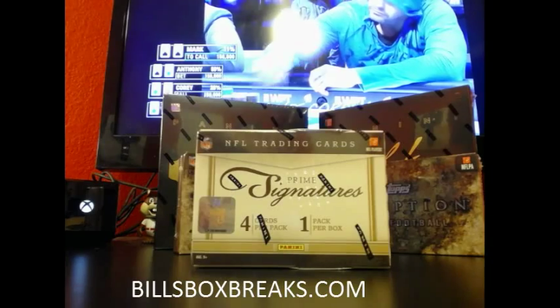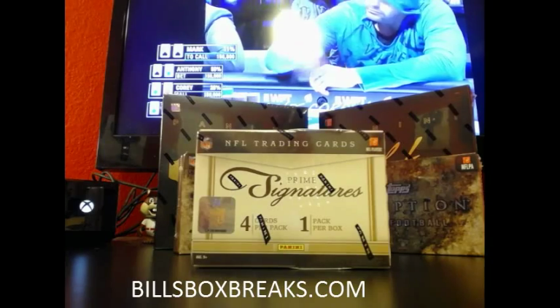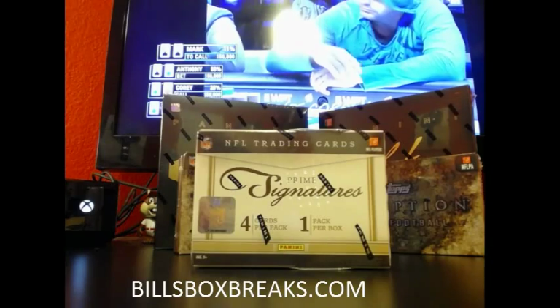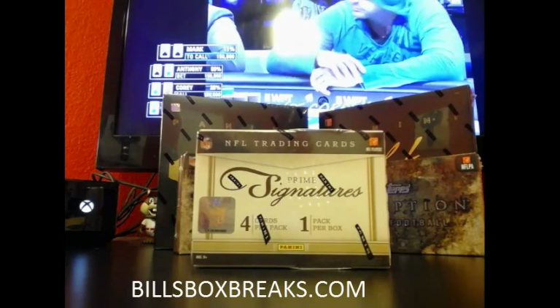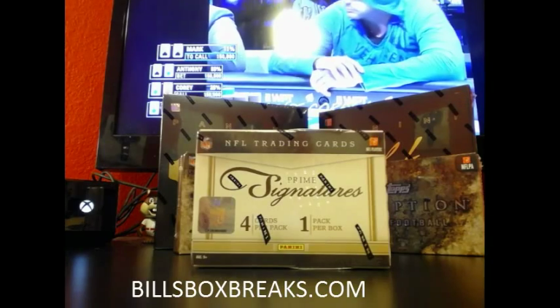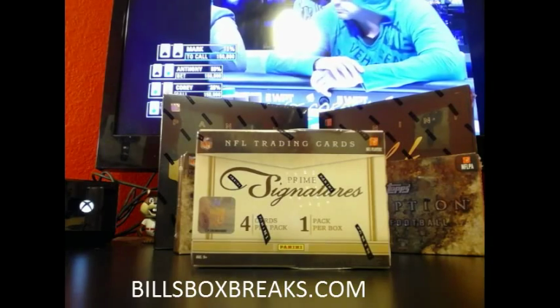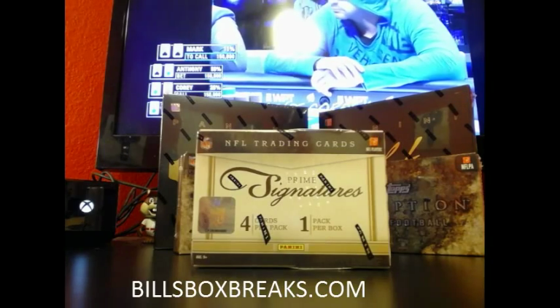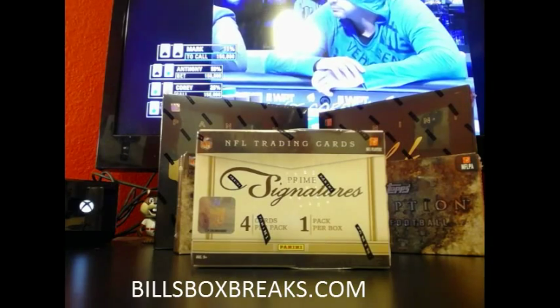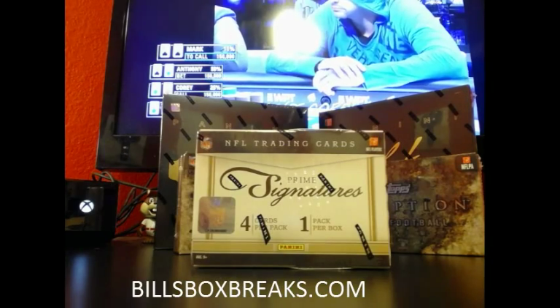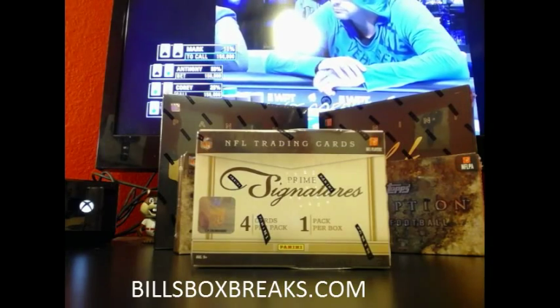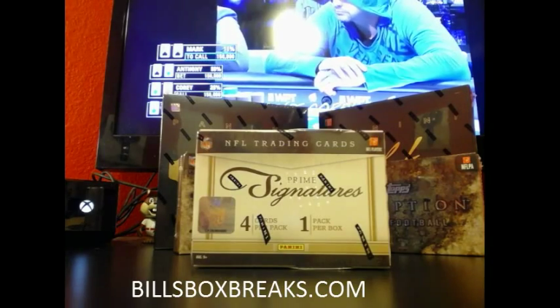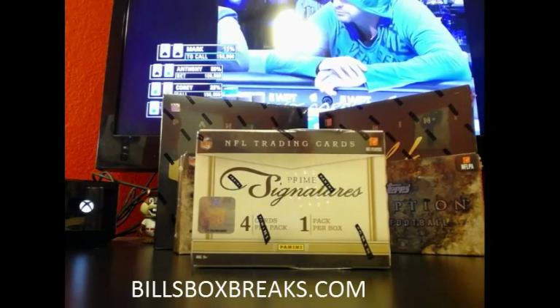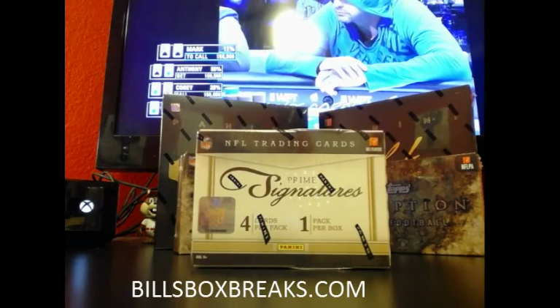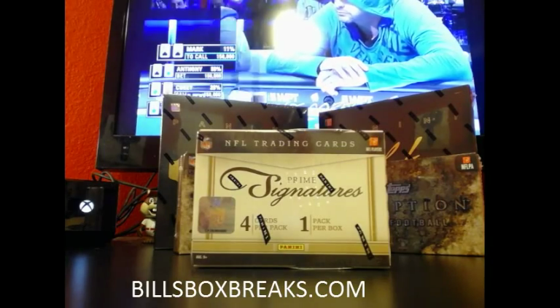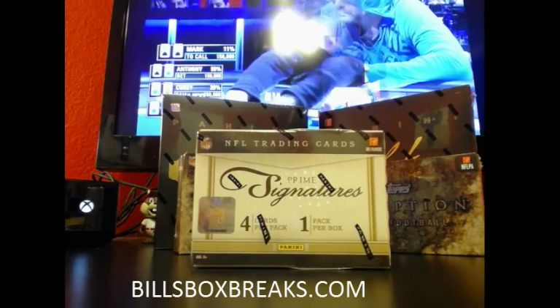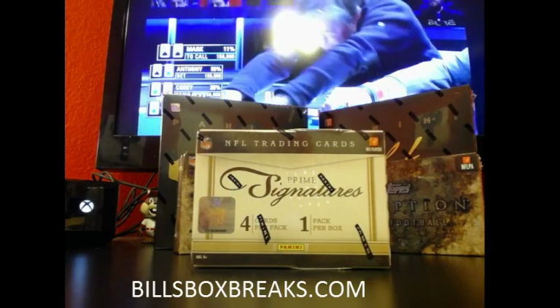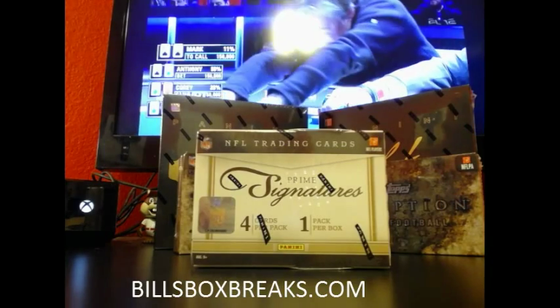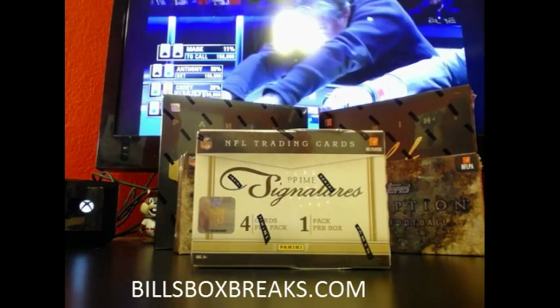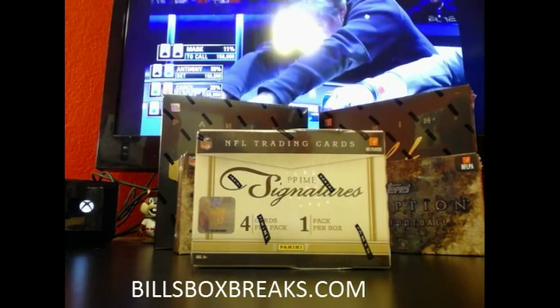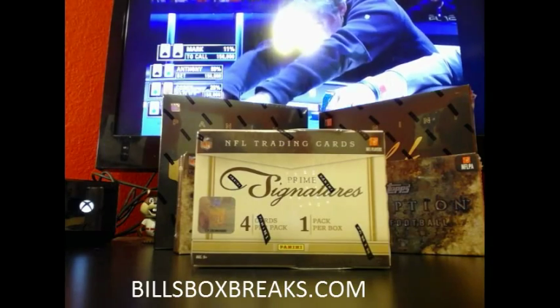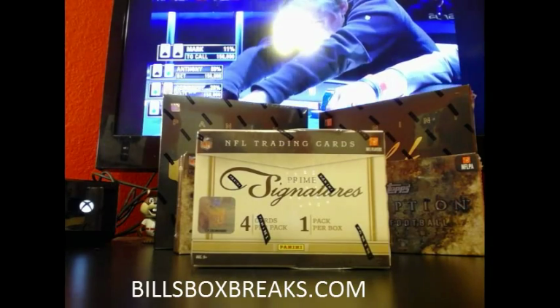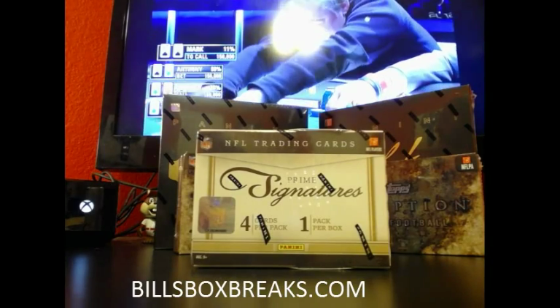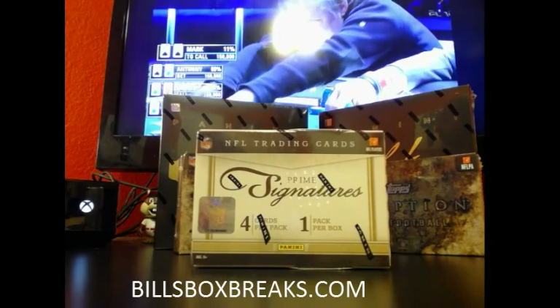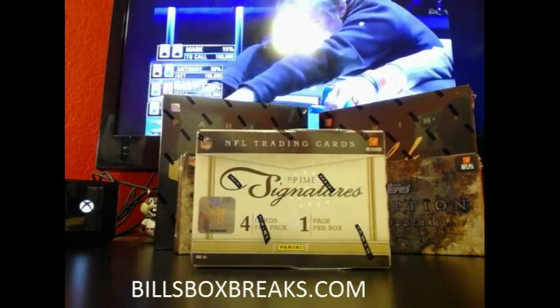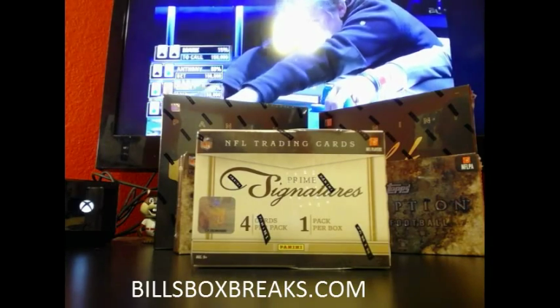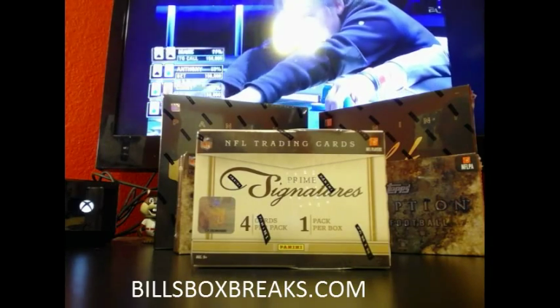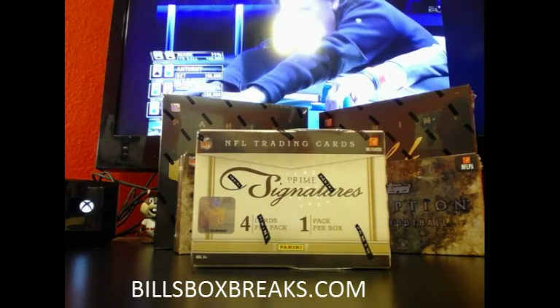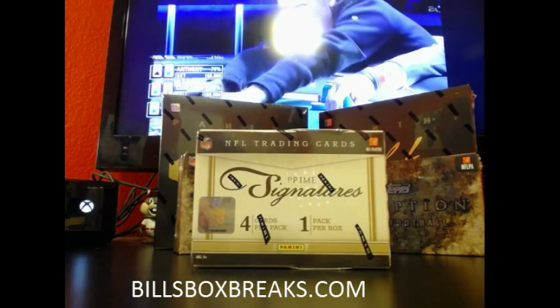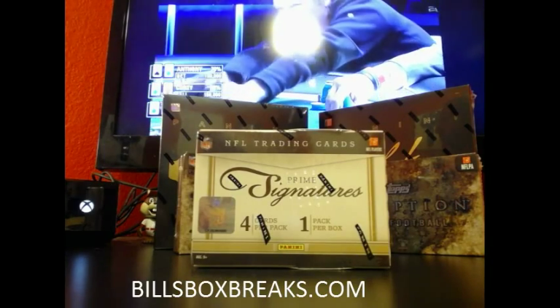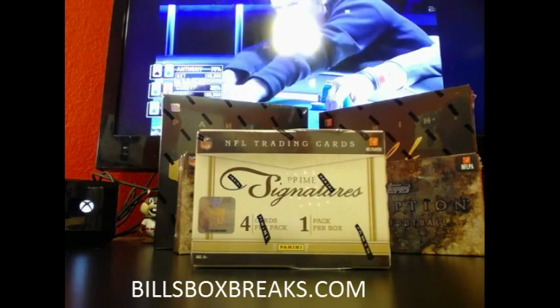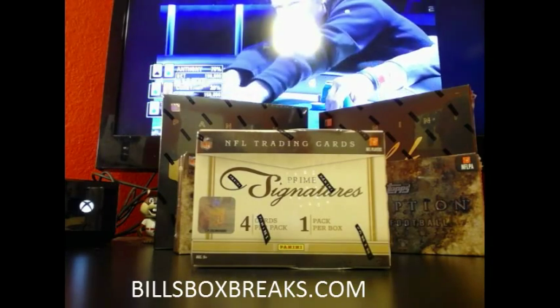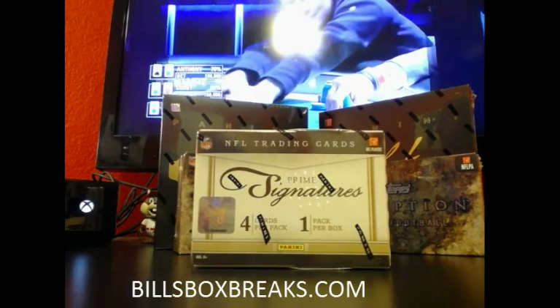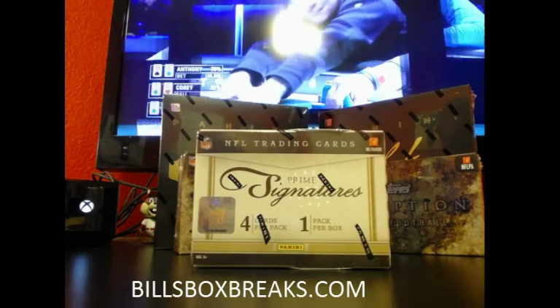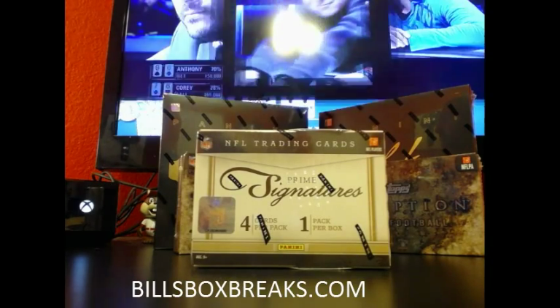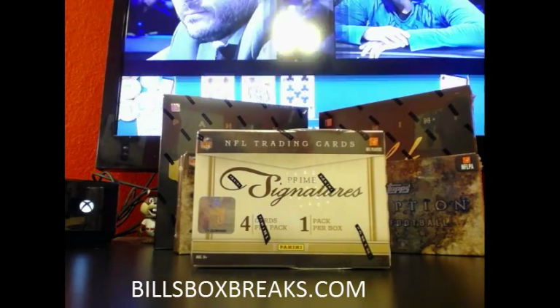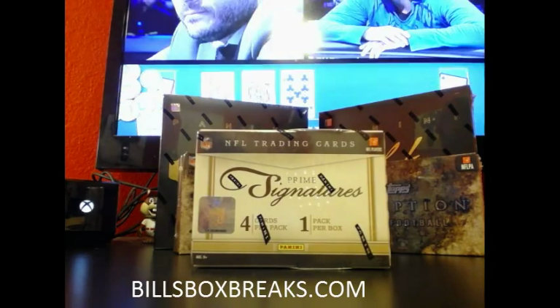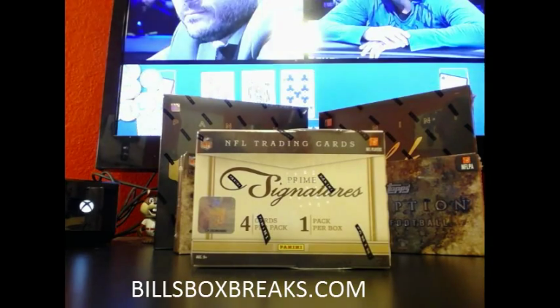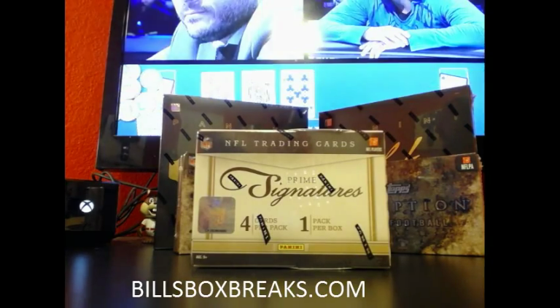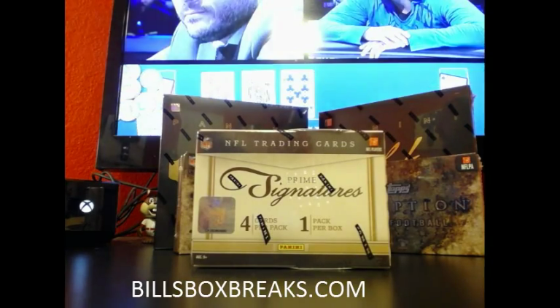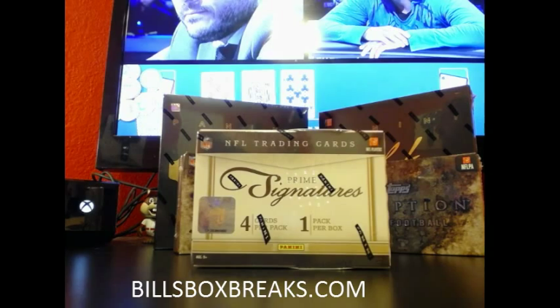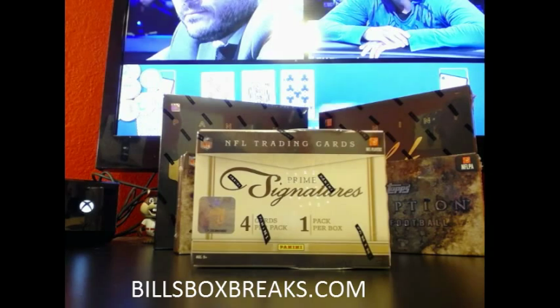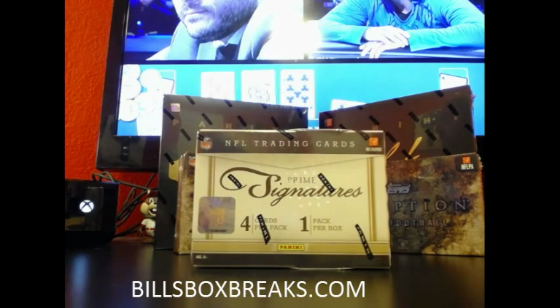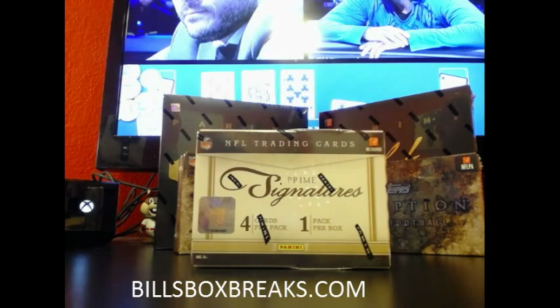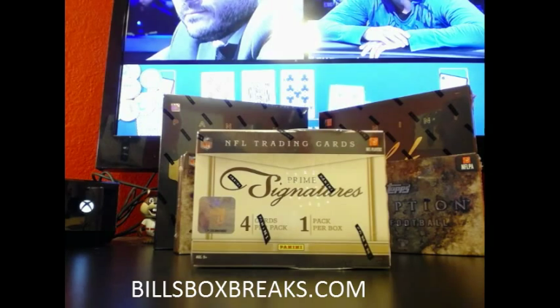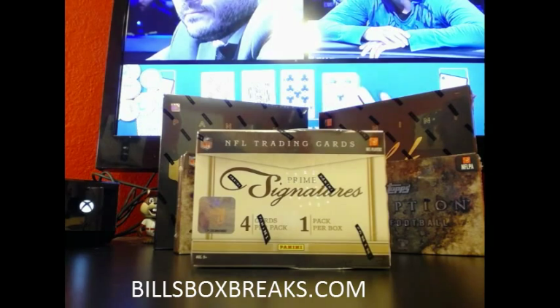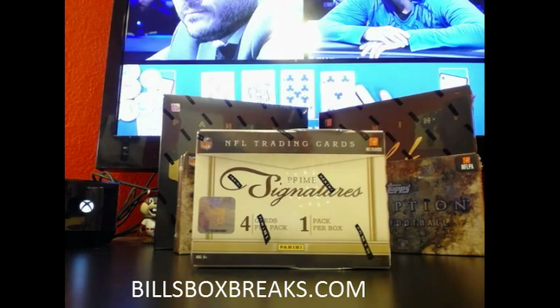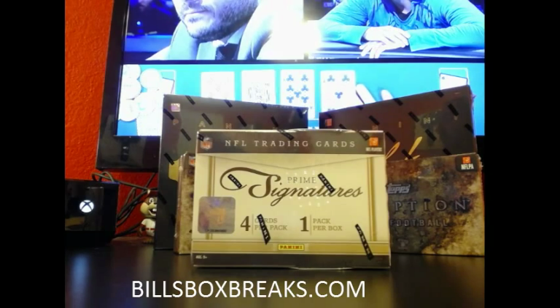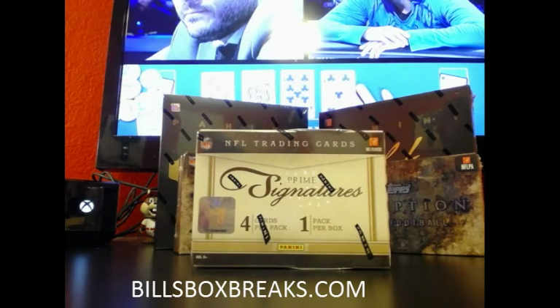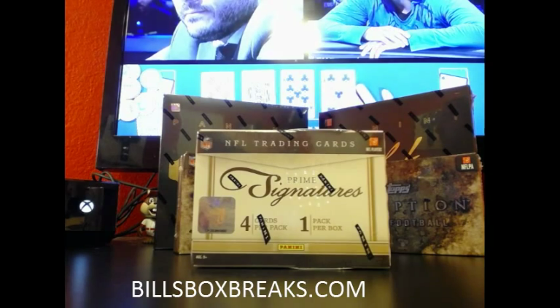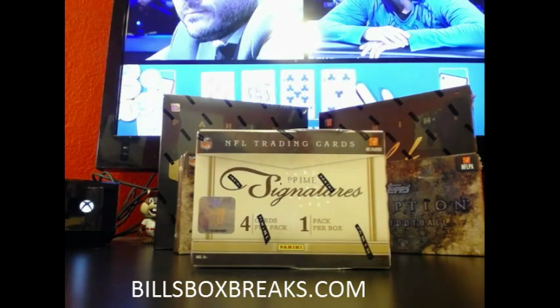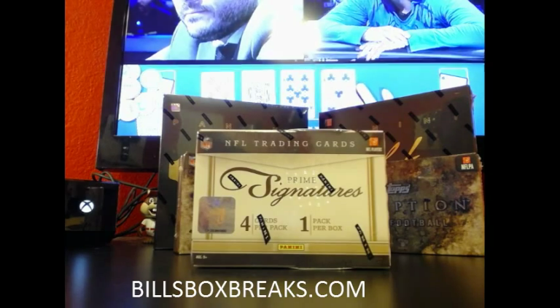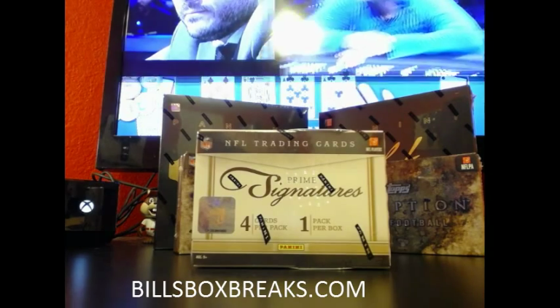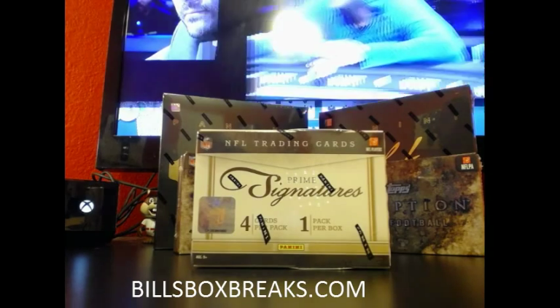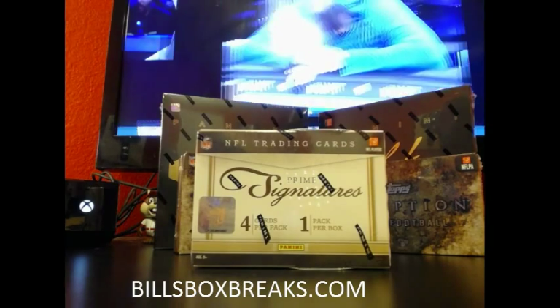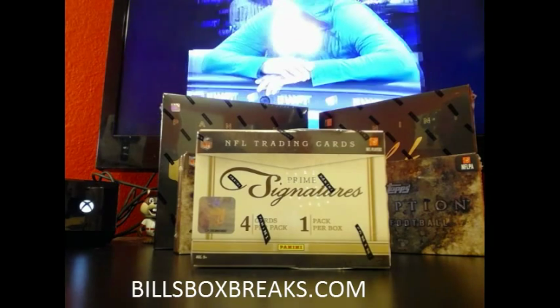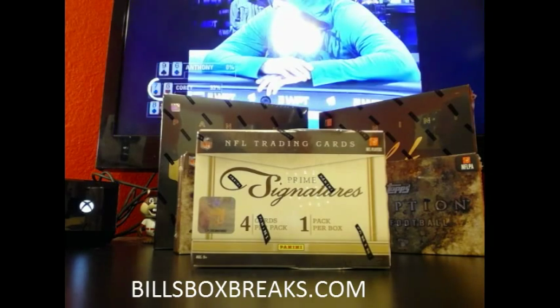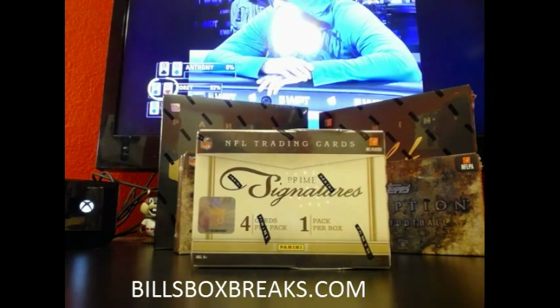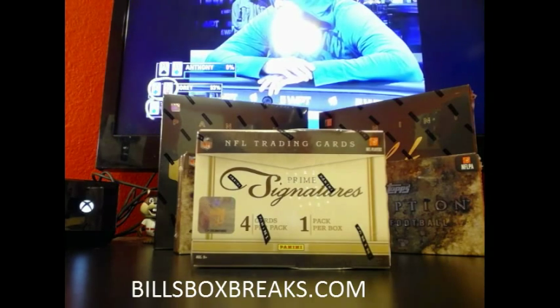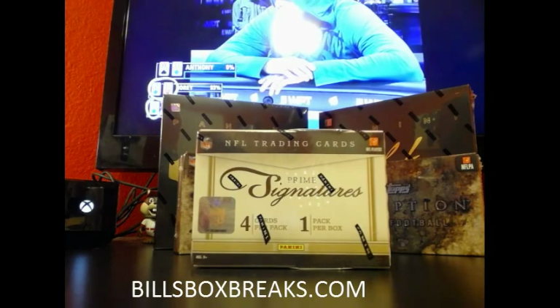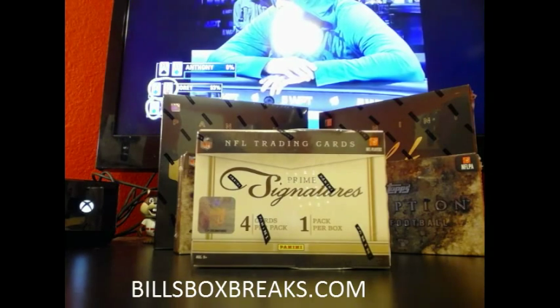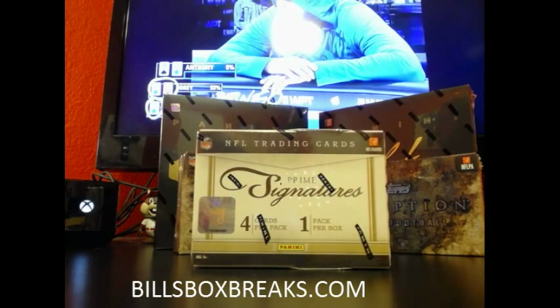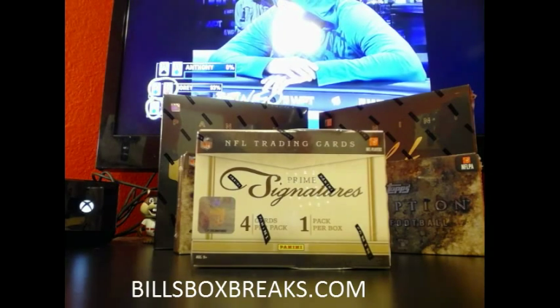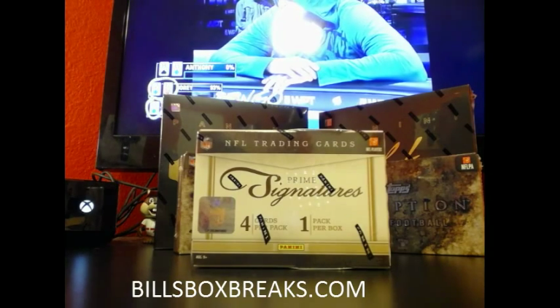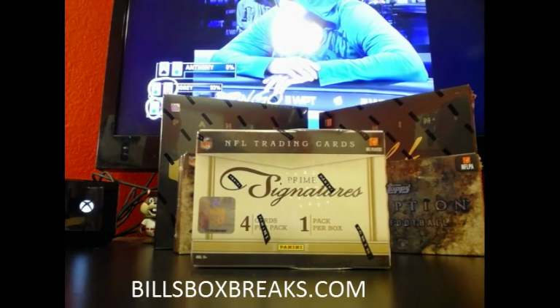Hi guys, it's Bill from BillsBoxBreaks.com. We're doing the first break of the evening — it's box number 75, eBay style, of 2011 Panini Prime Signatures.